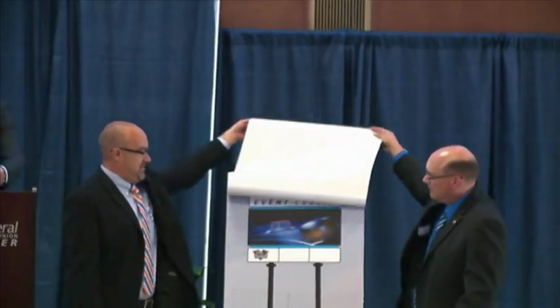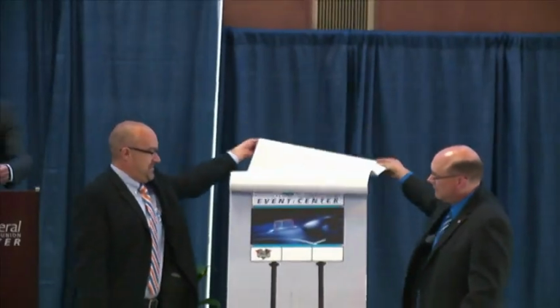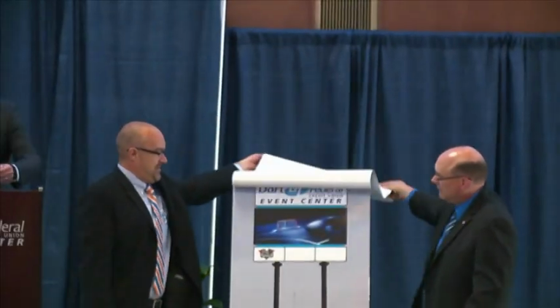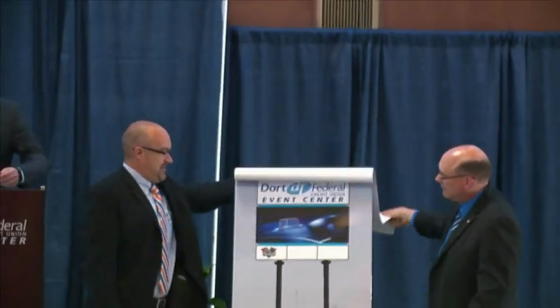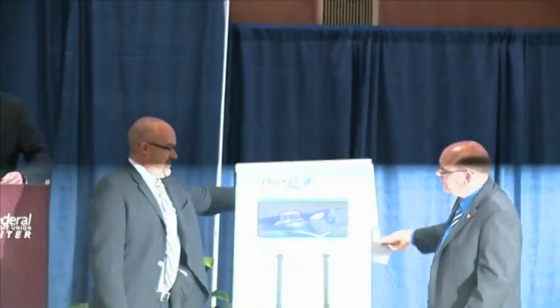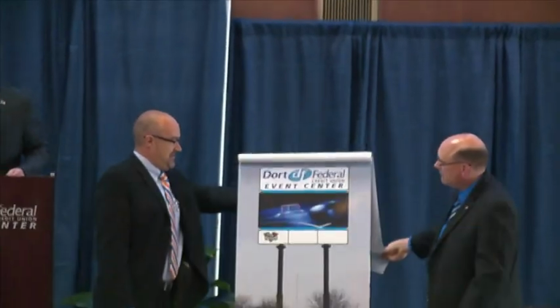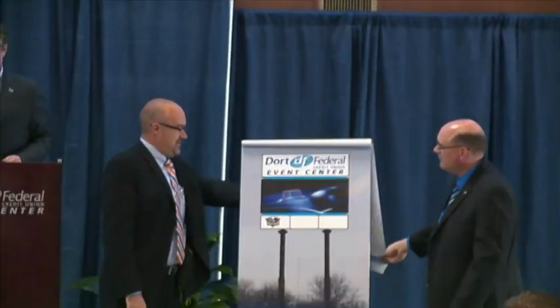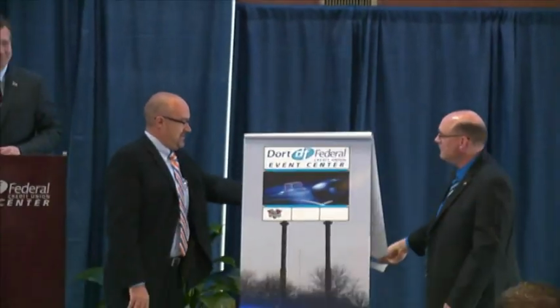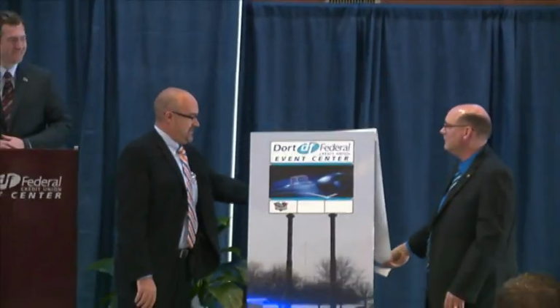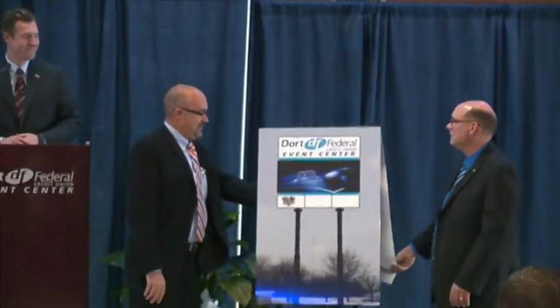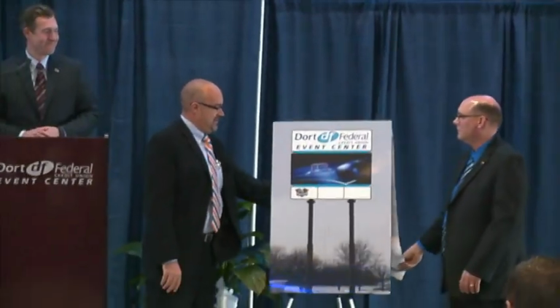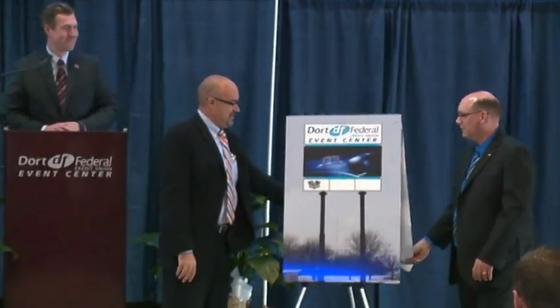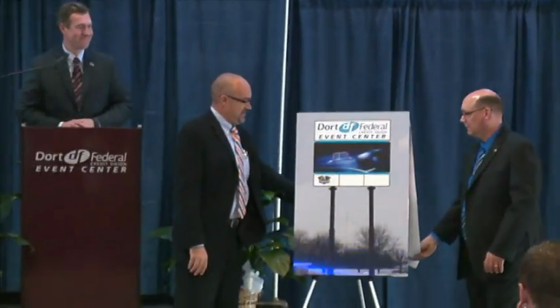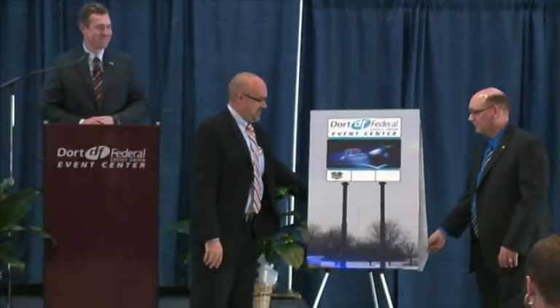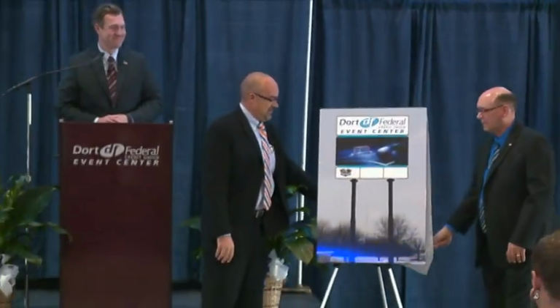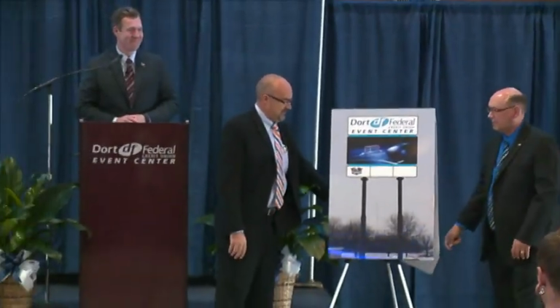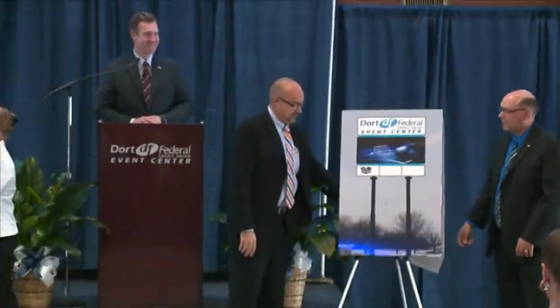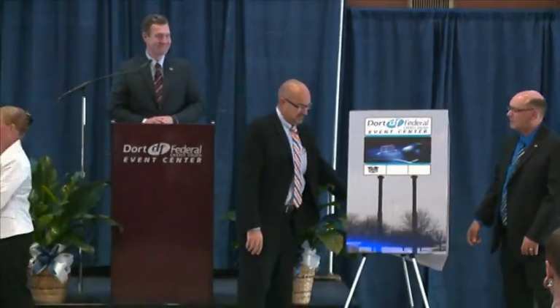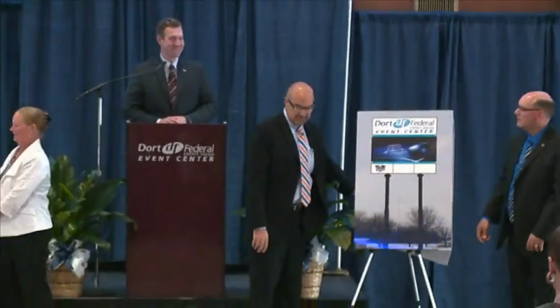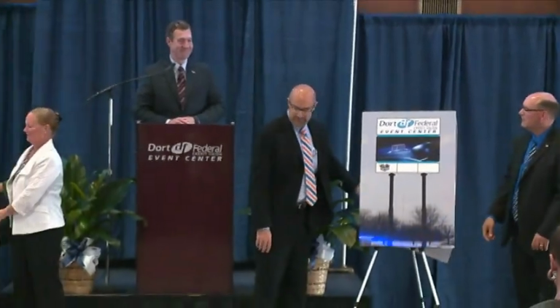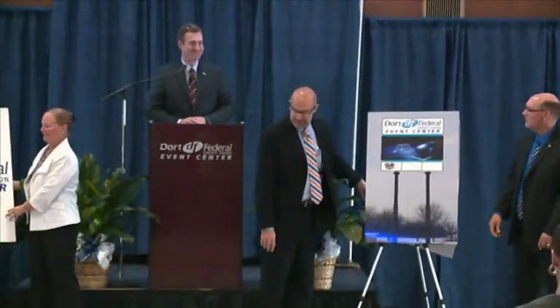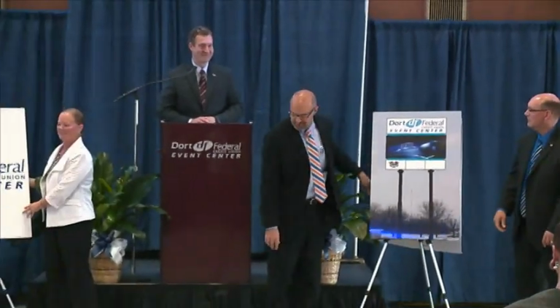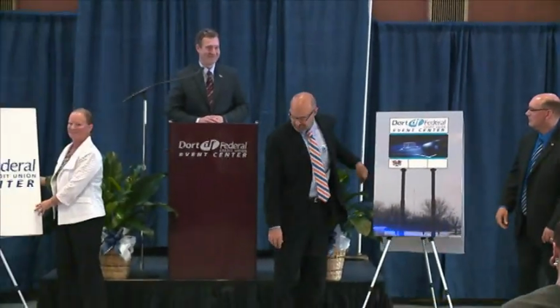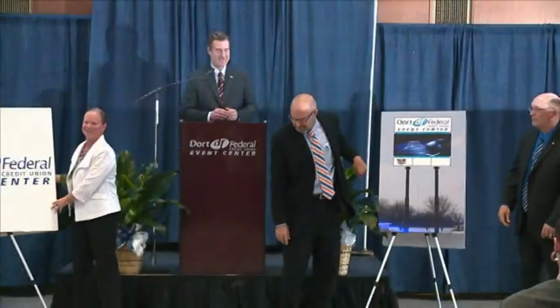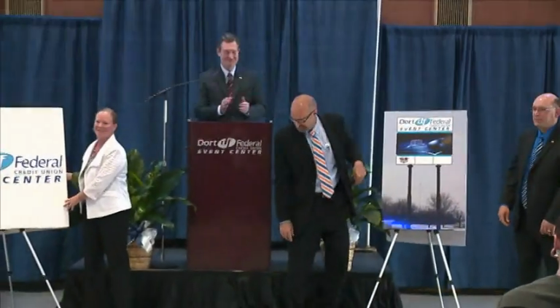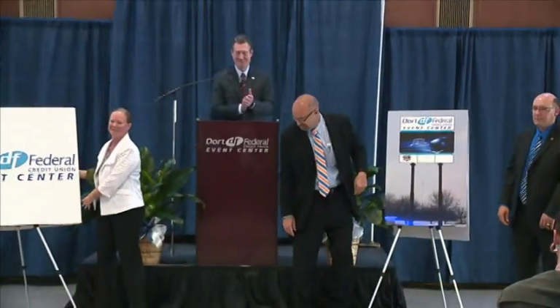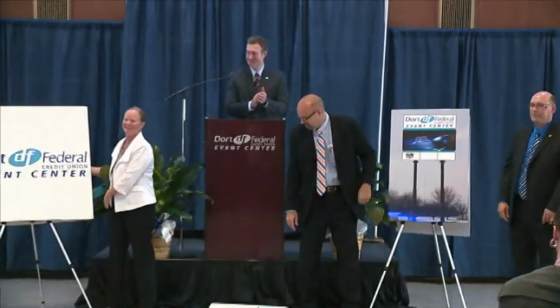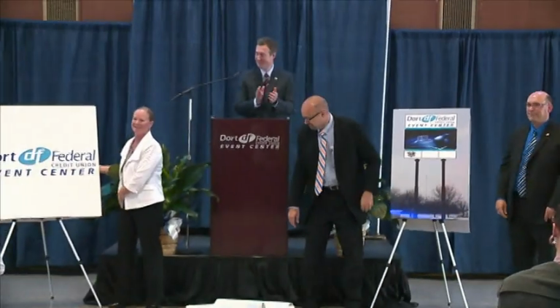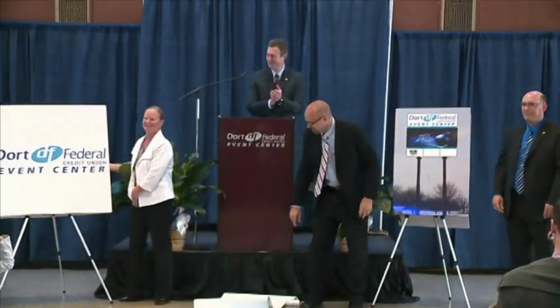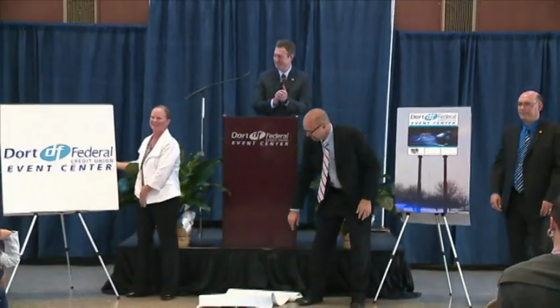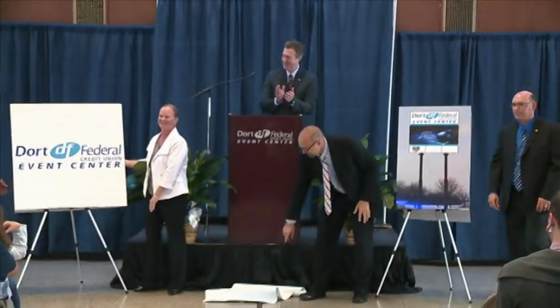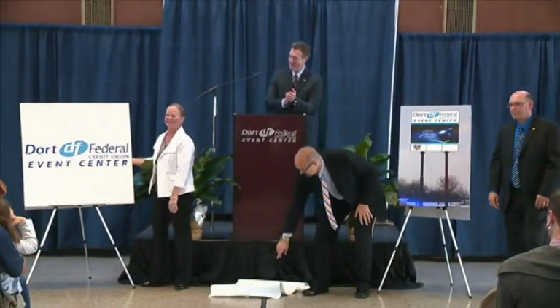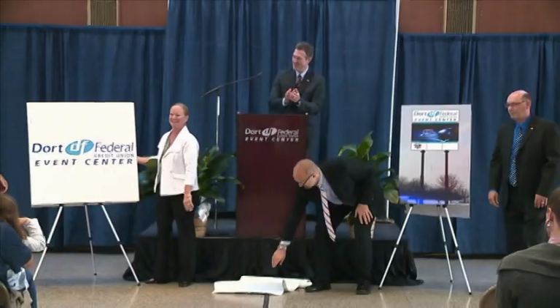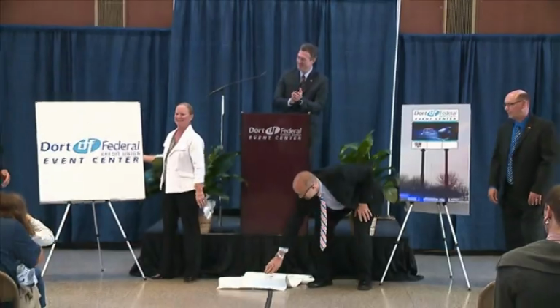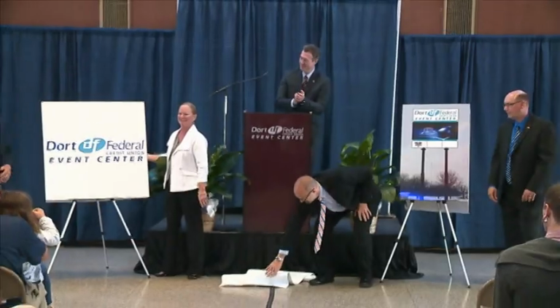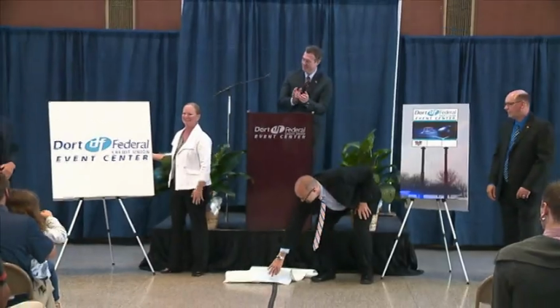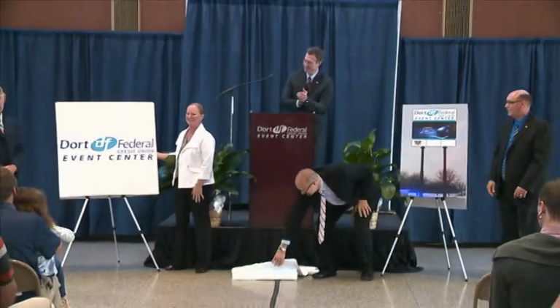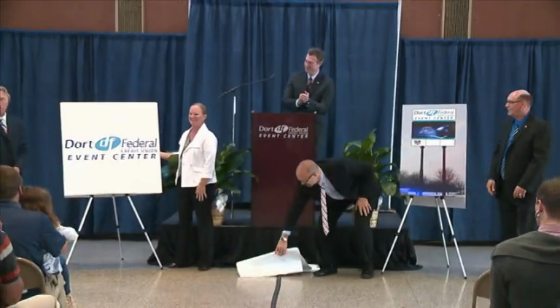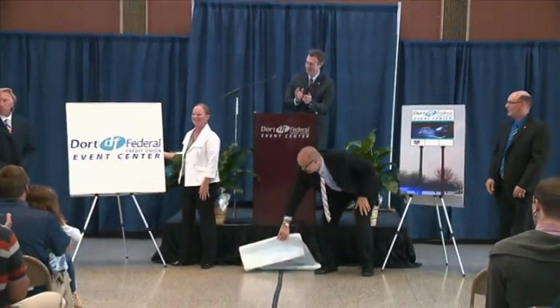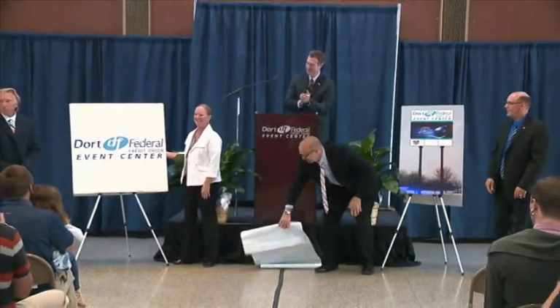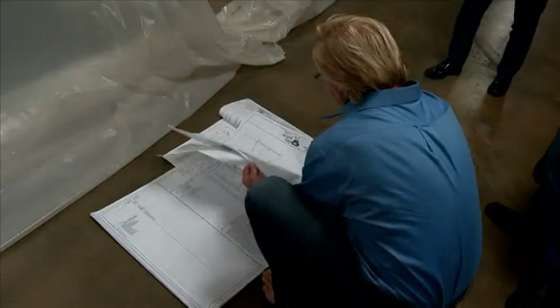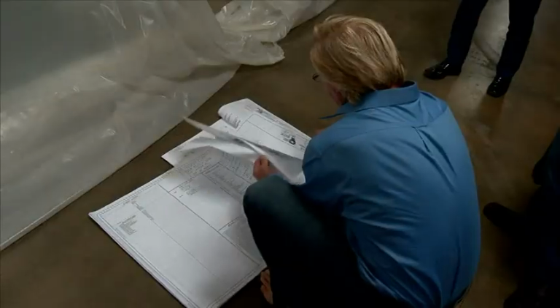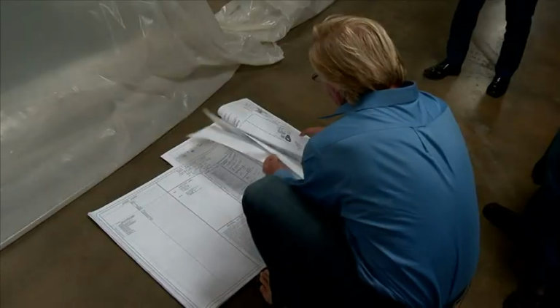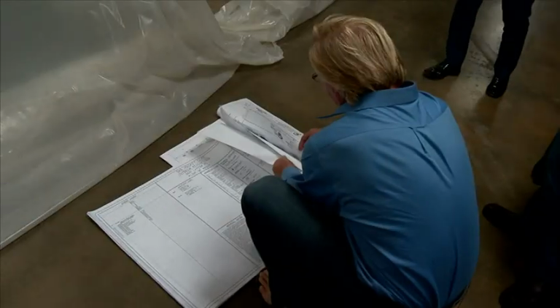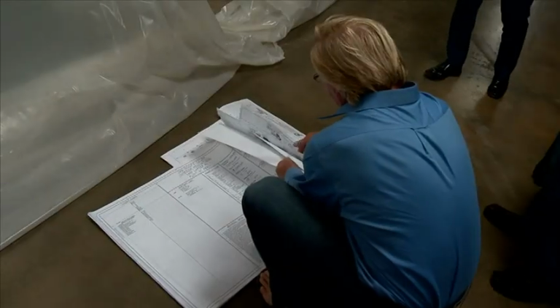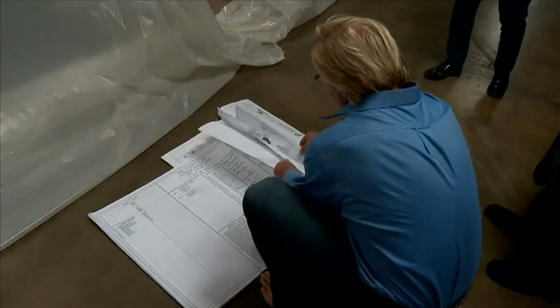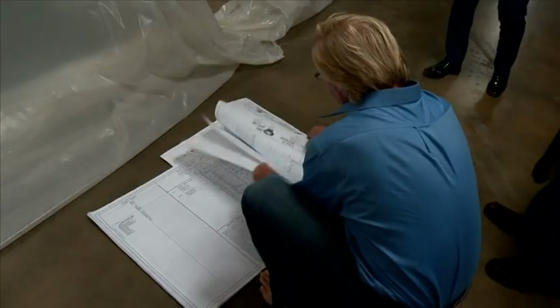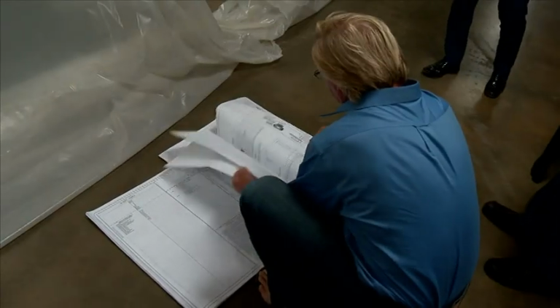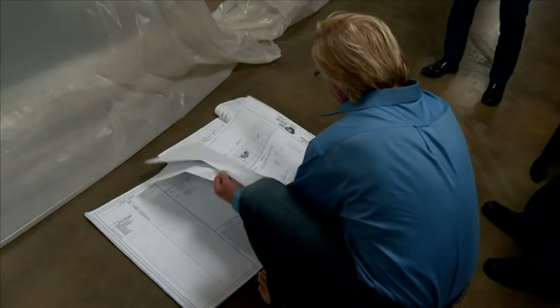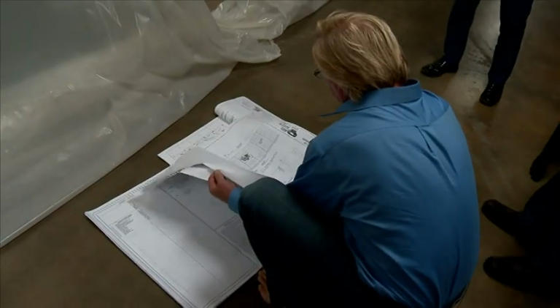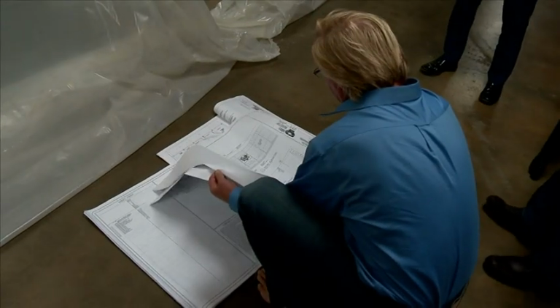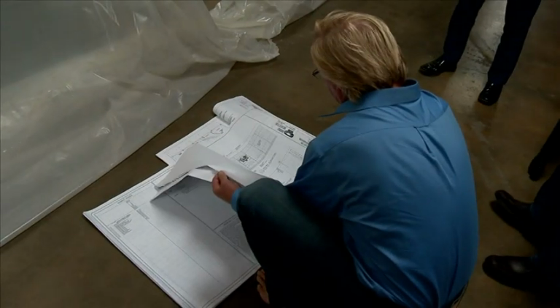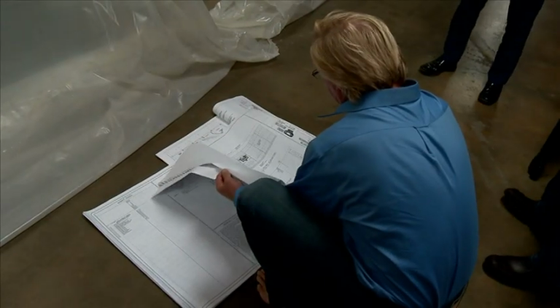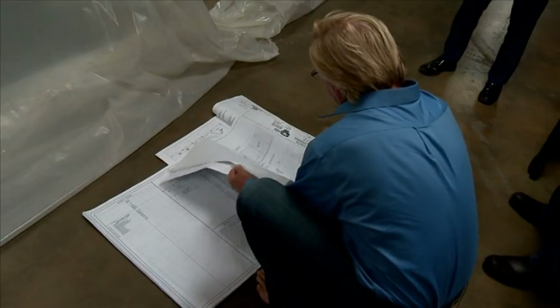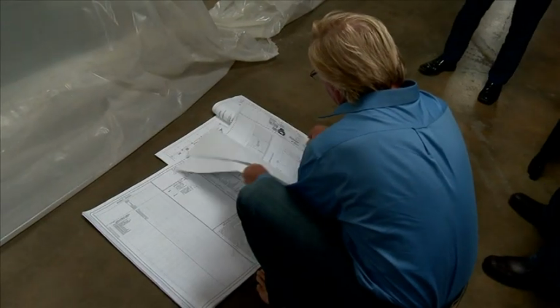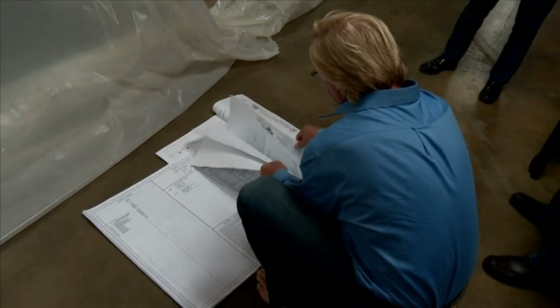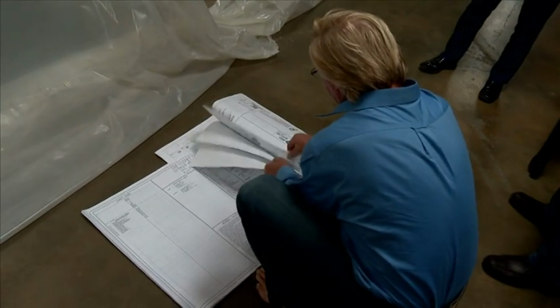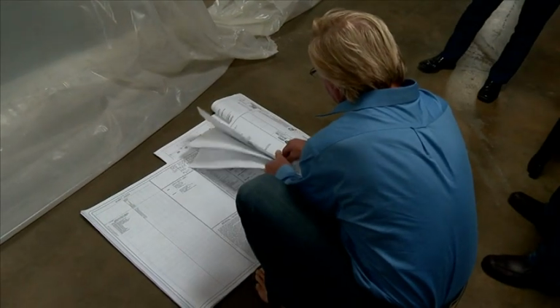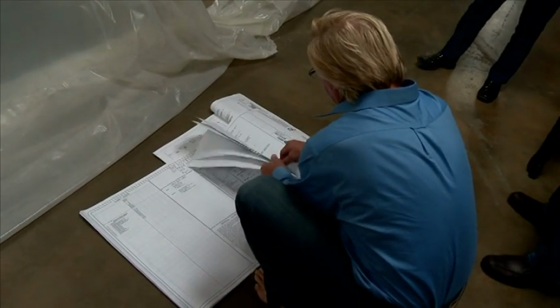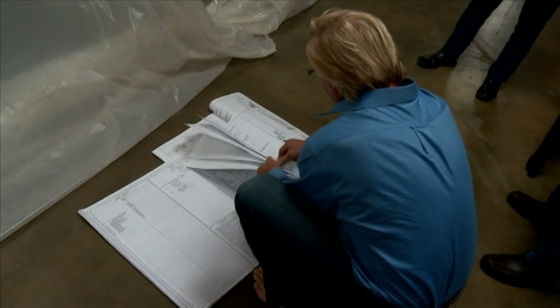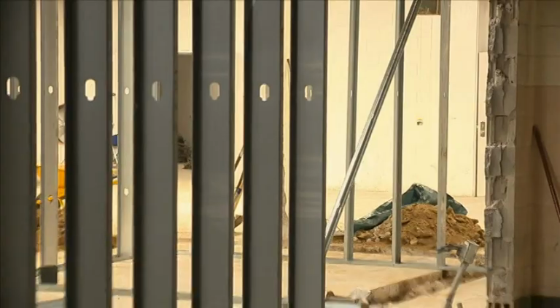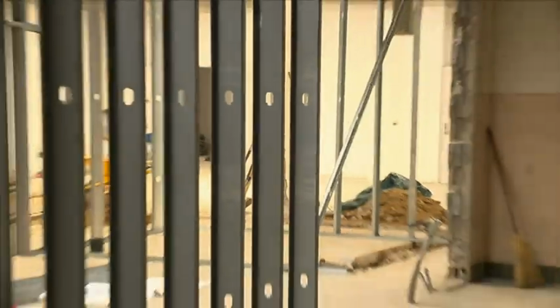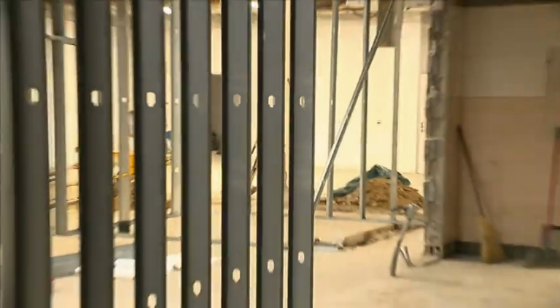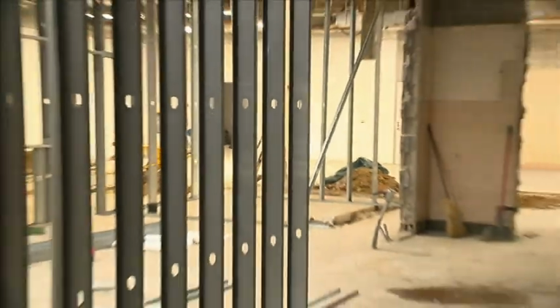Last week, Dort Federal Credit Union Event Center got a new name. Now it's in the process of getting a brand new look.